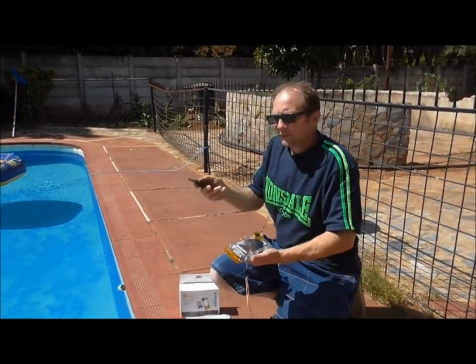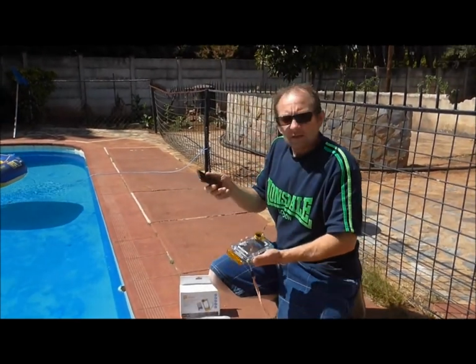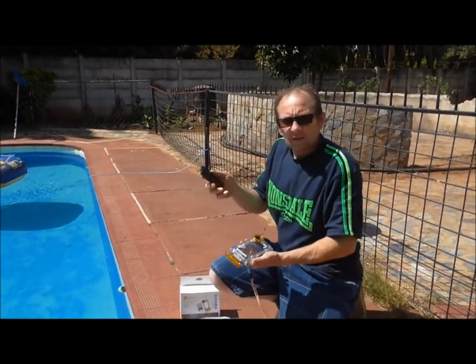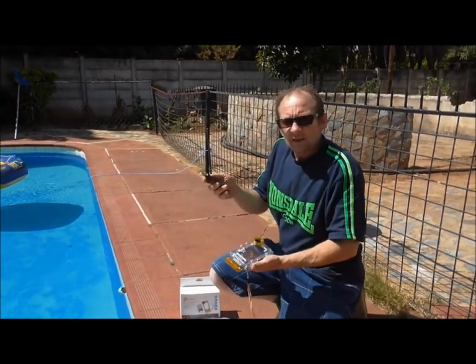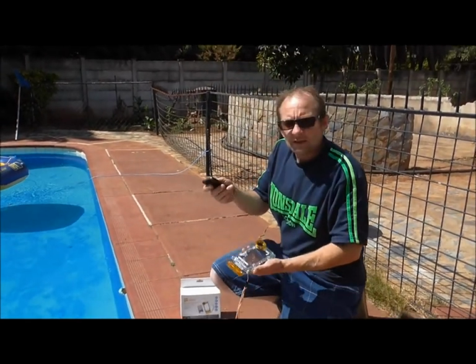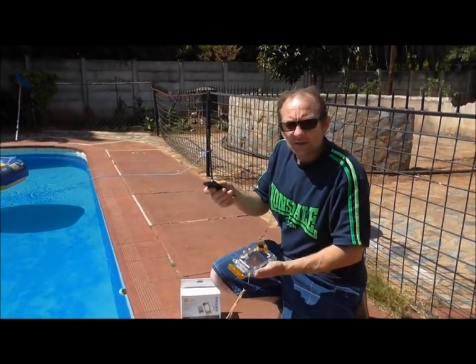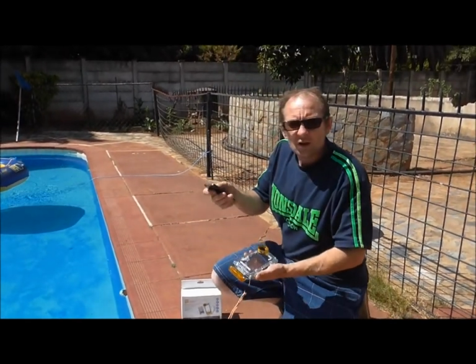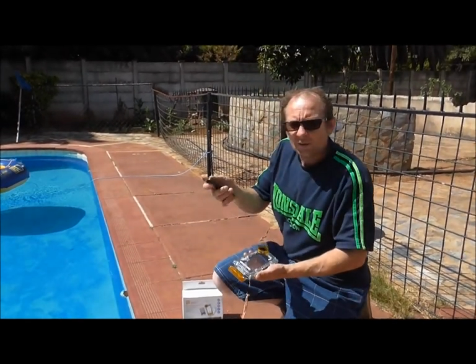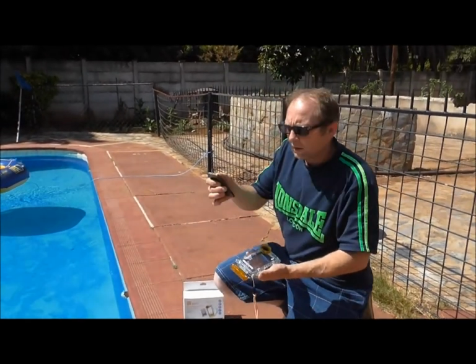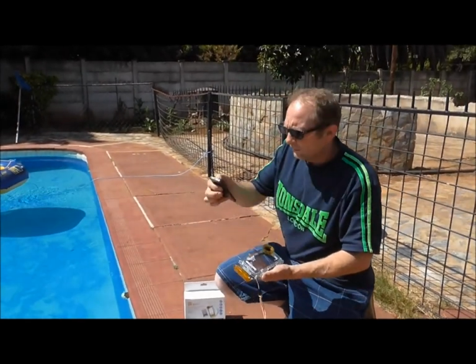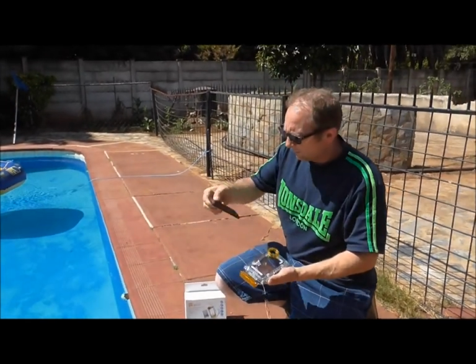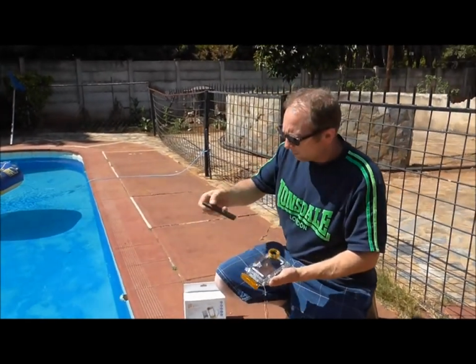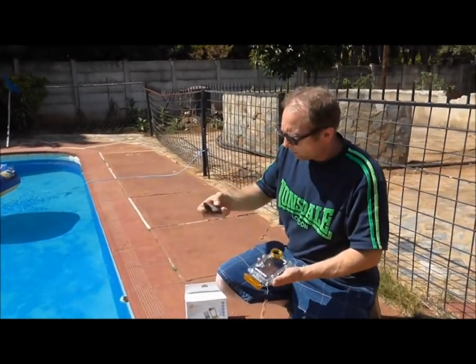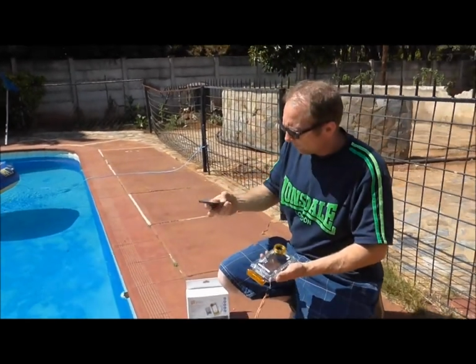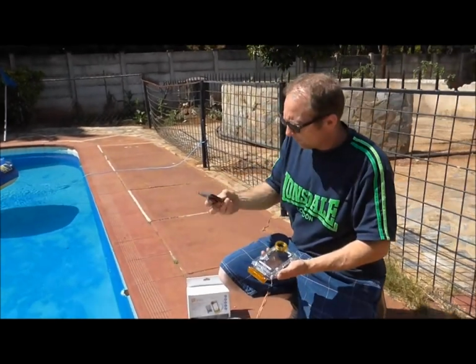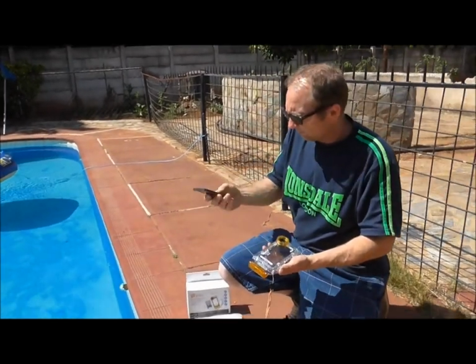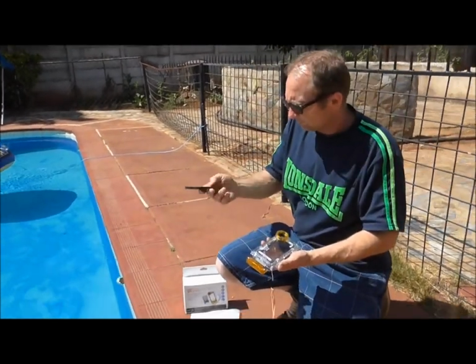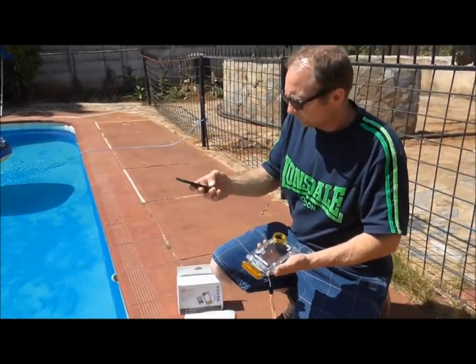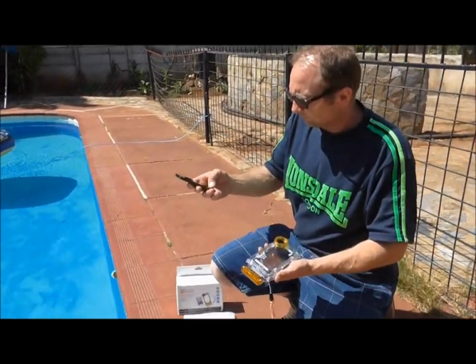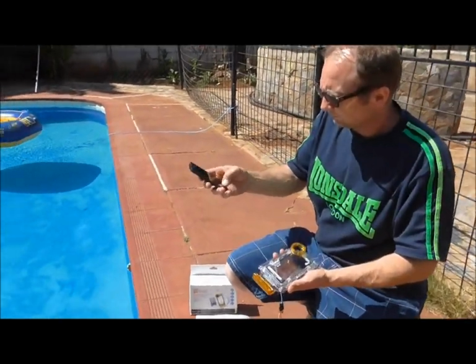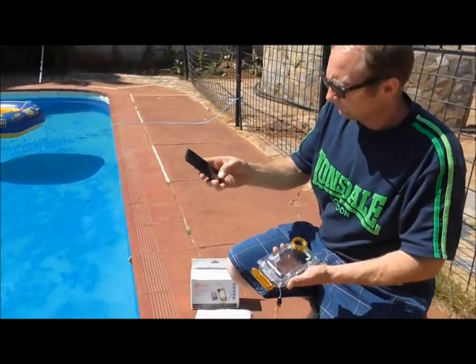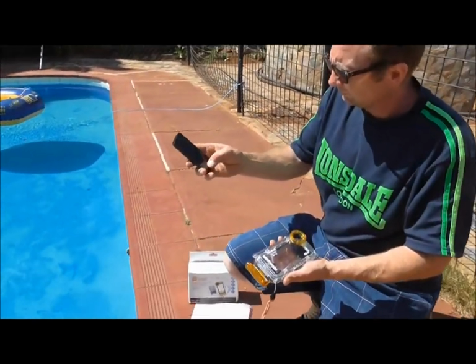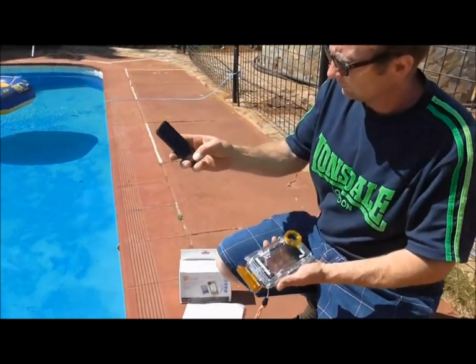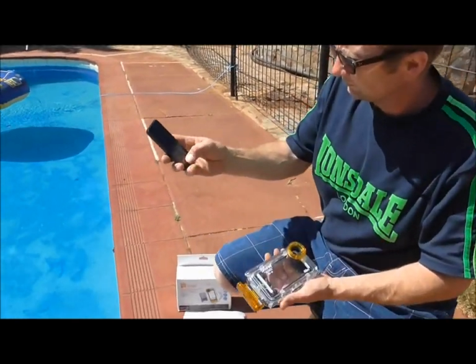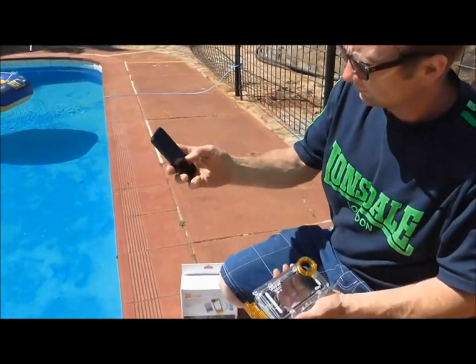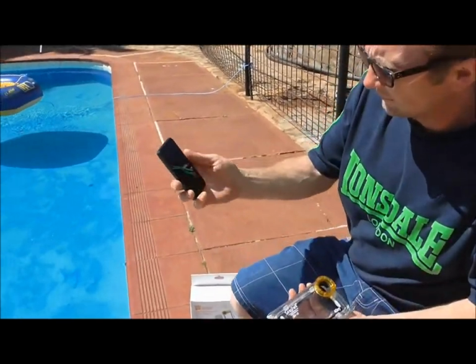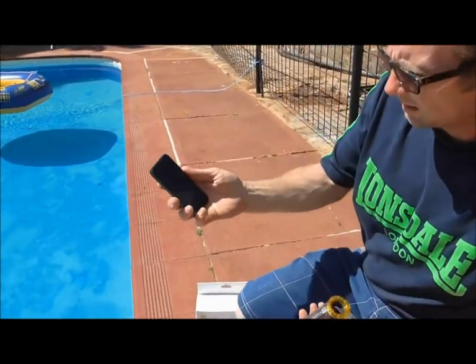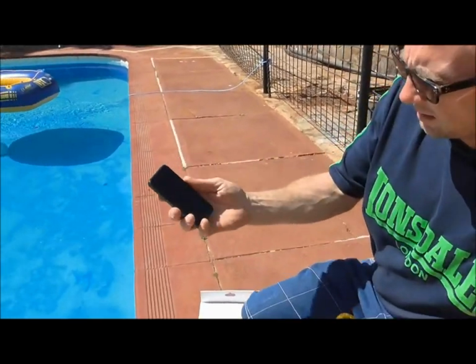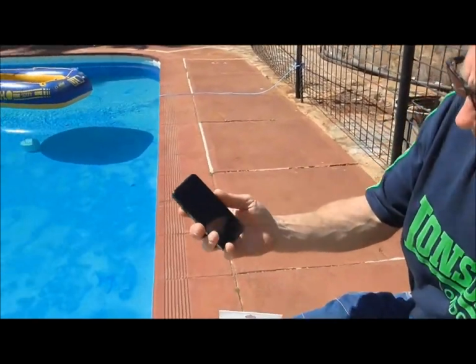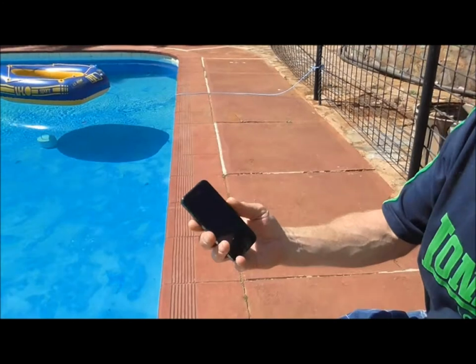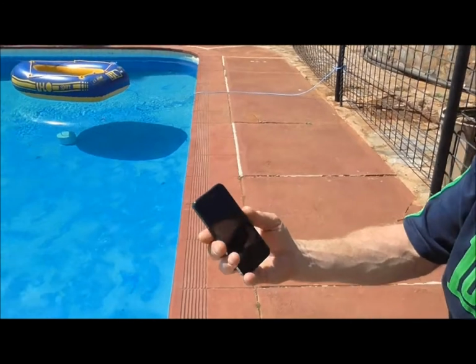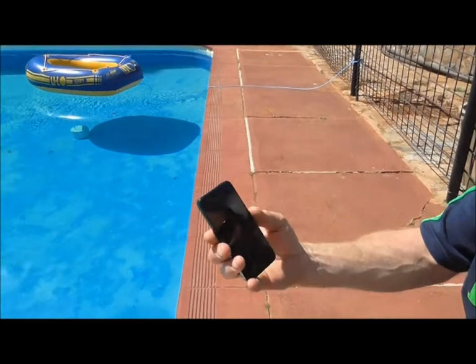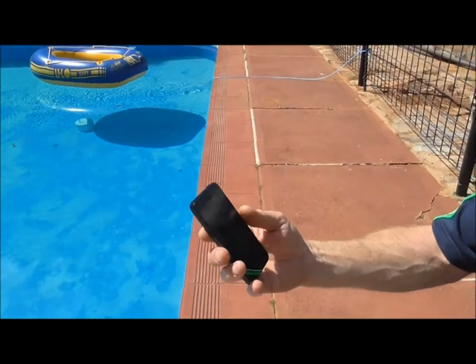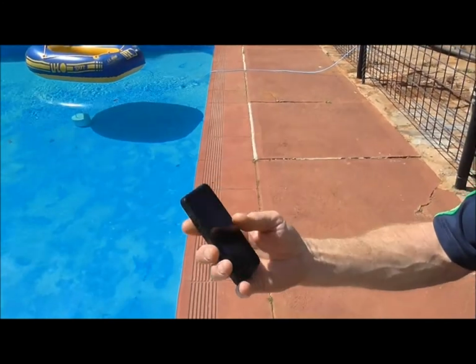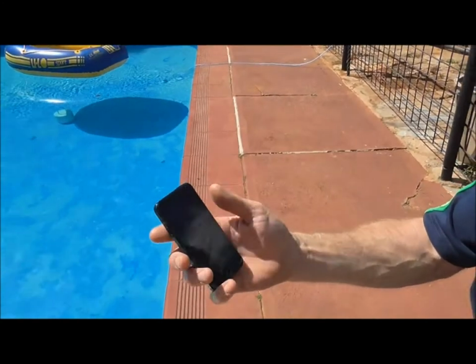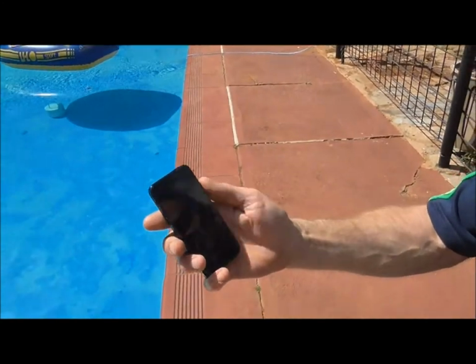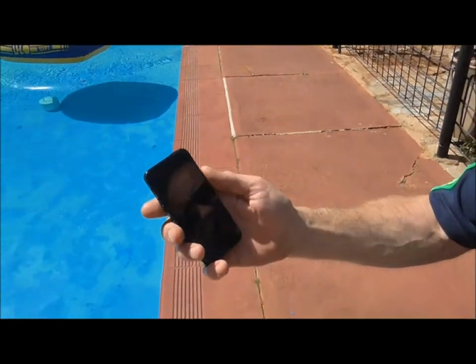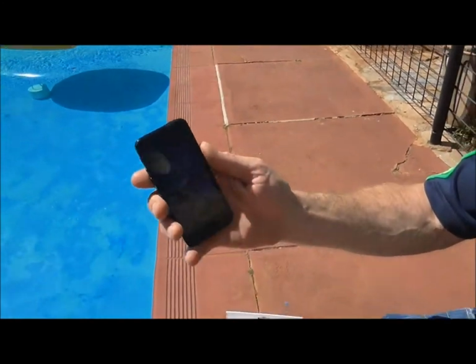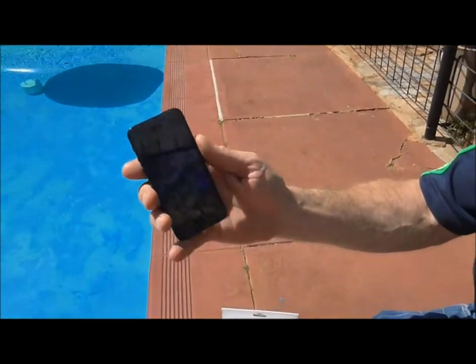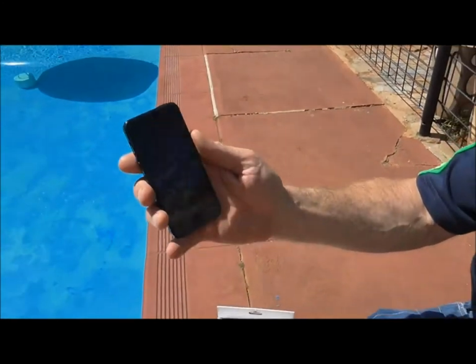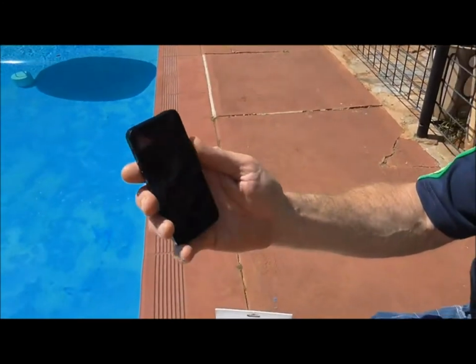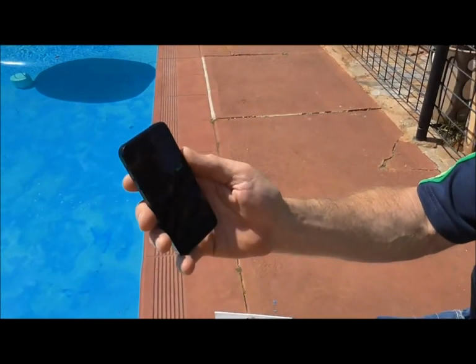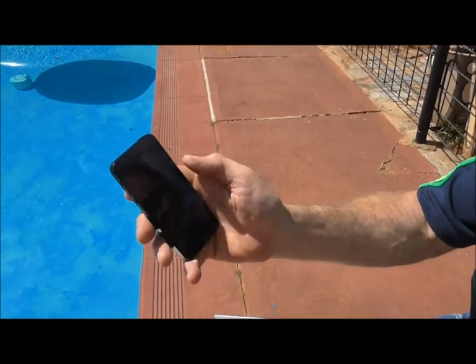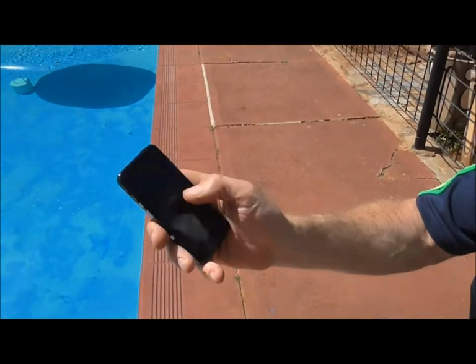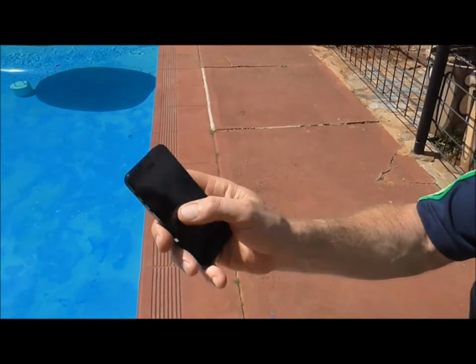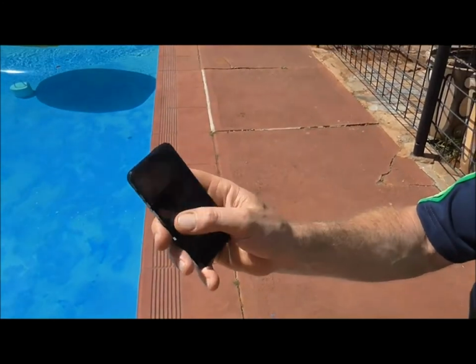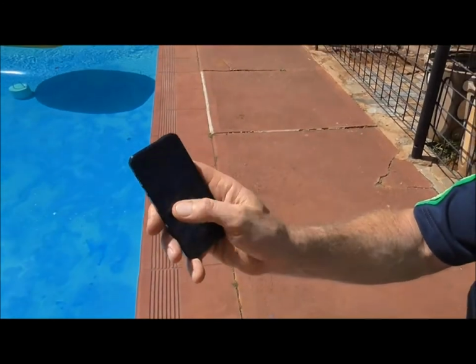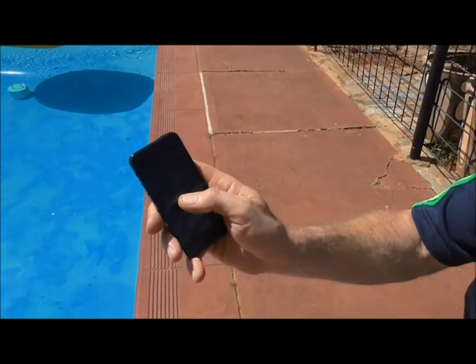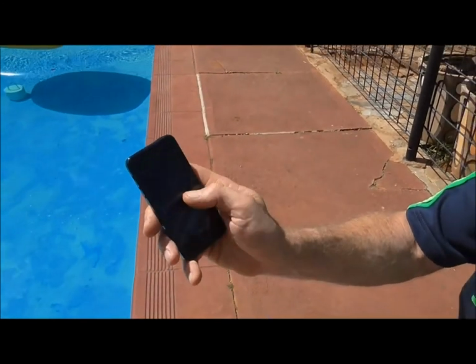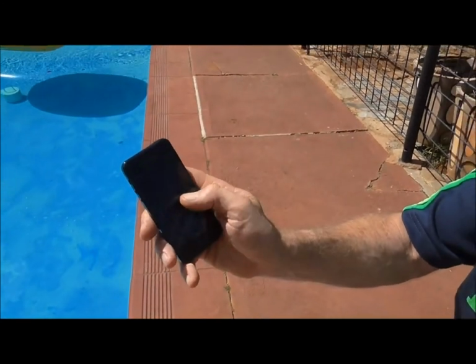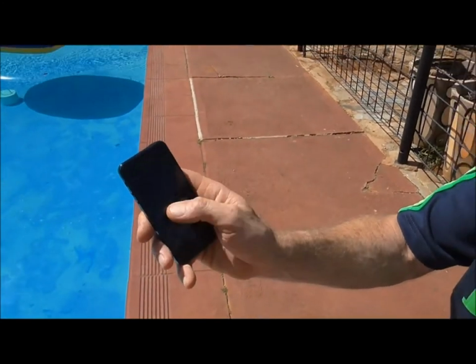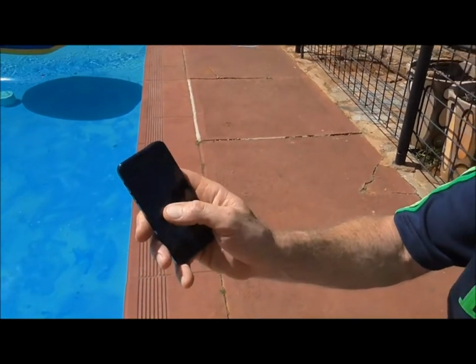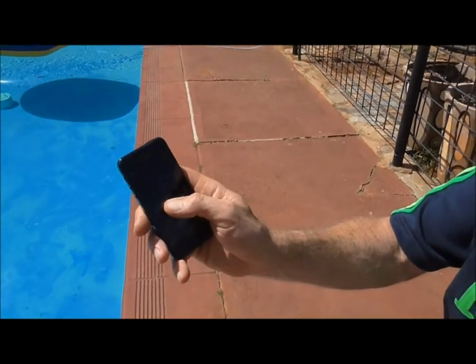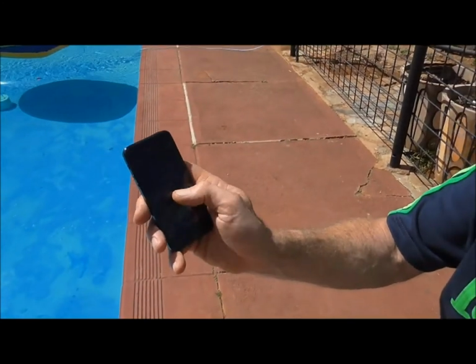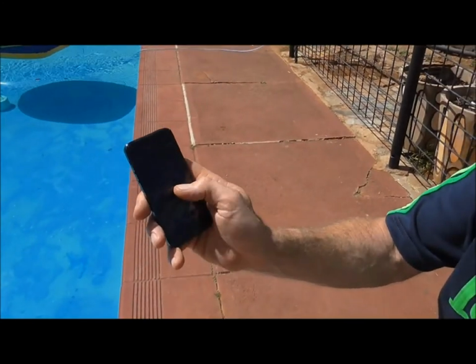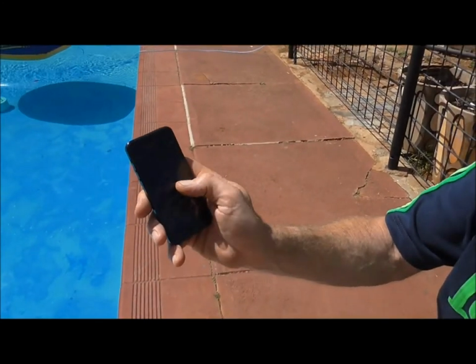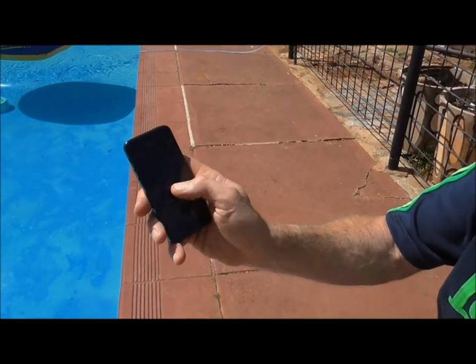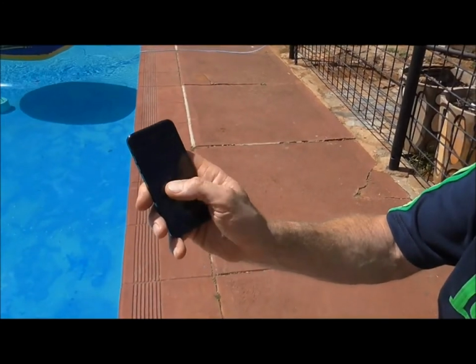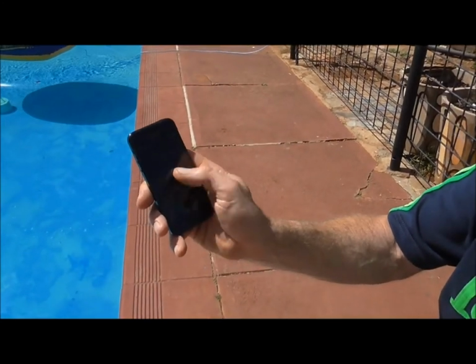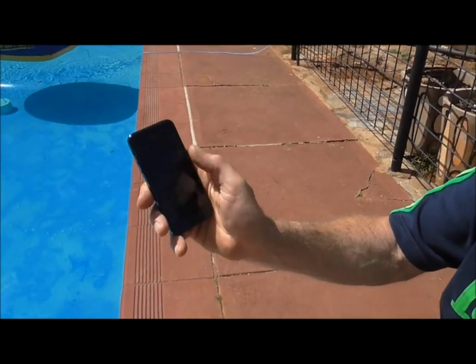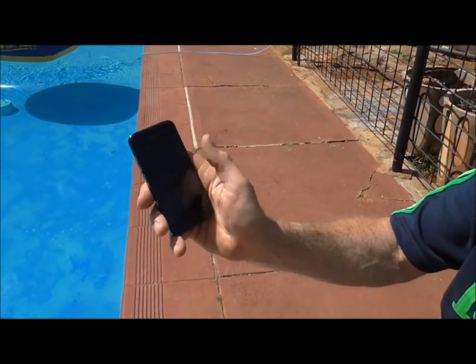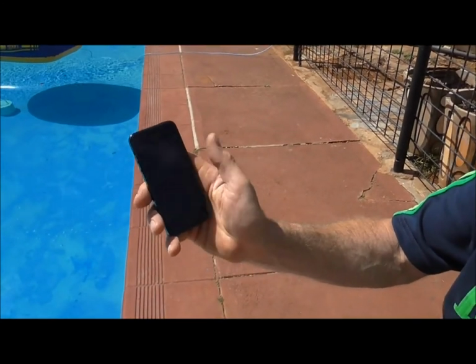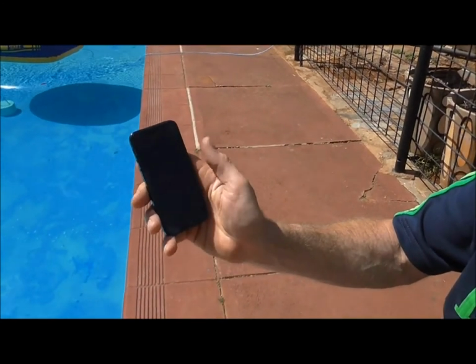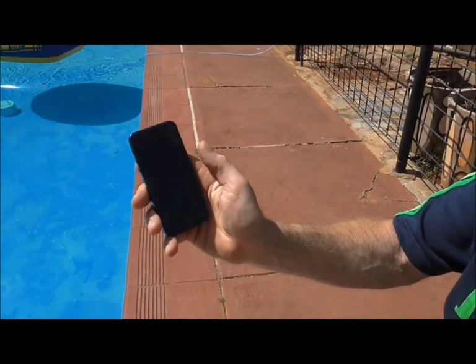Here's the iPhone 5, and as you can see it is working.